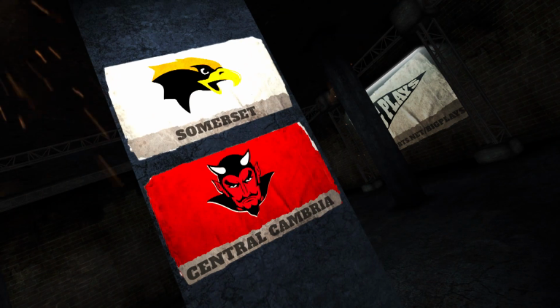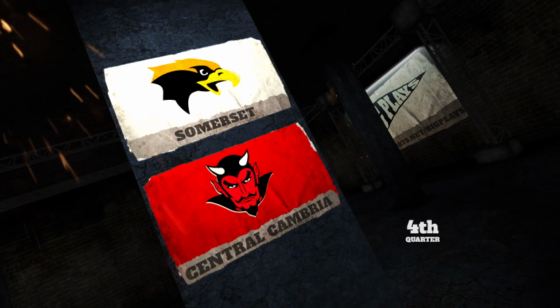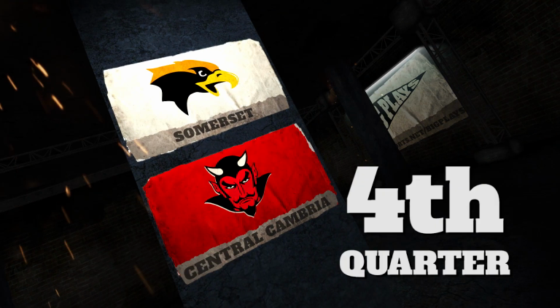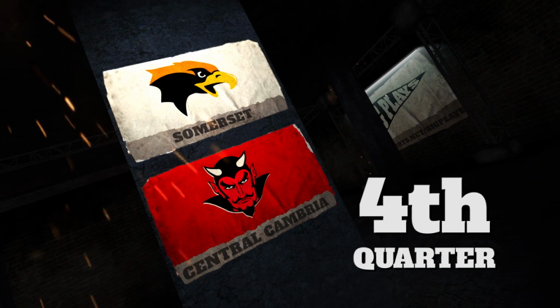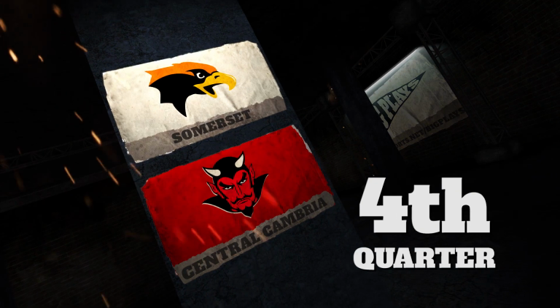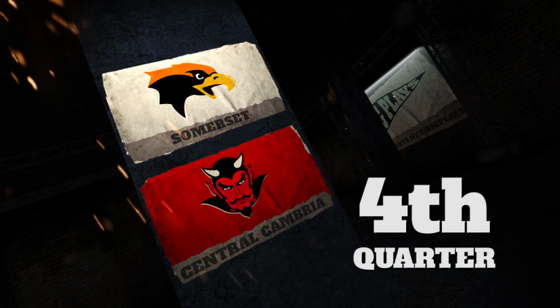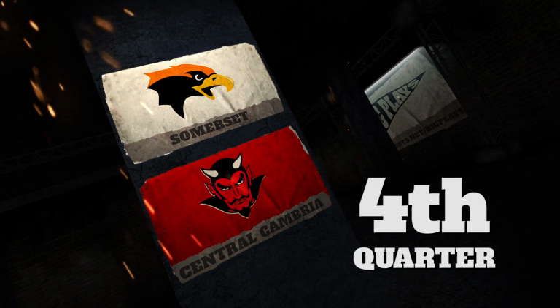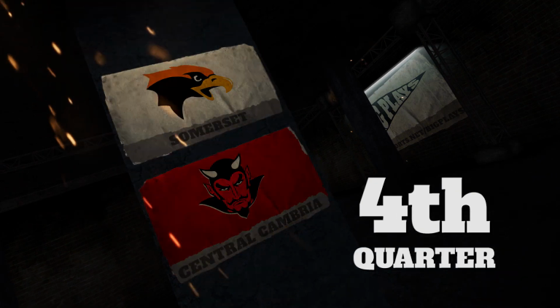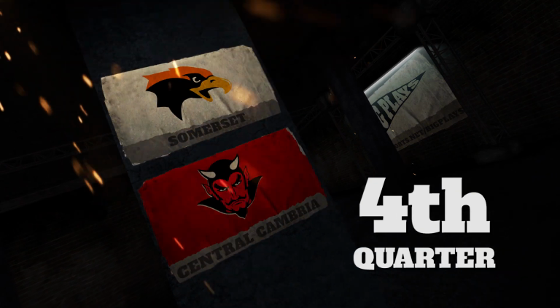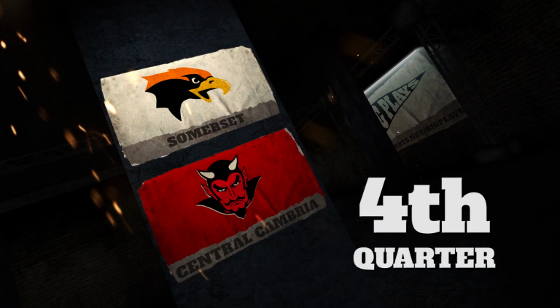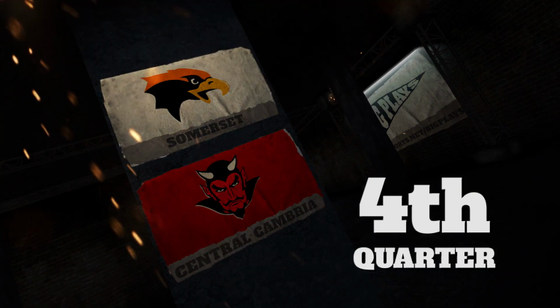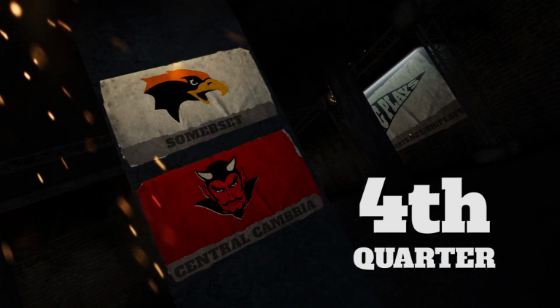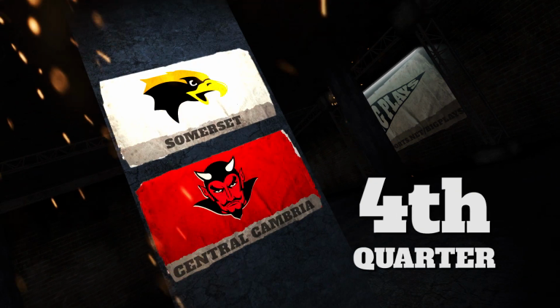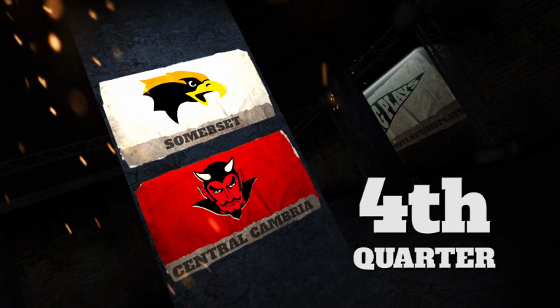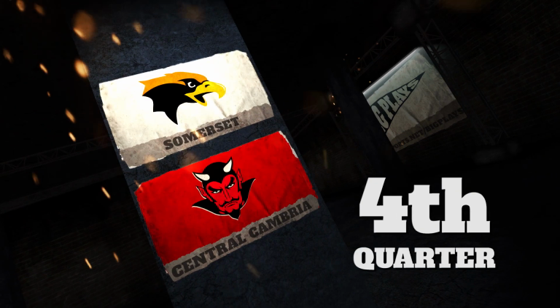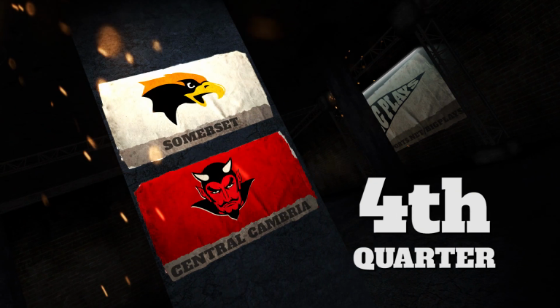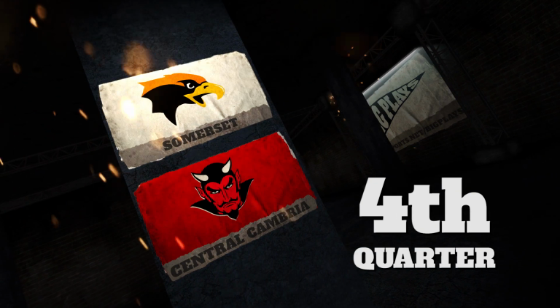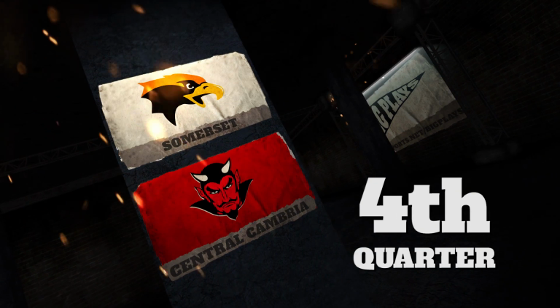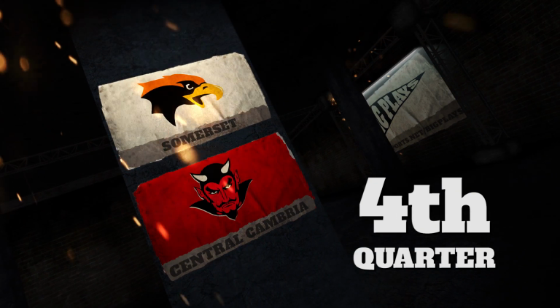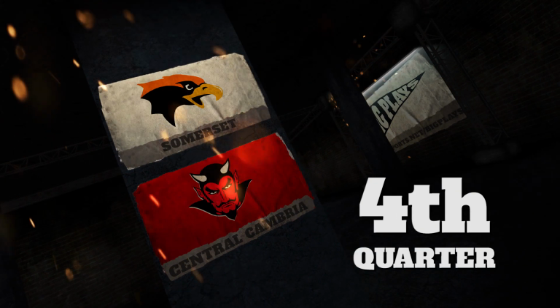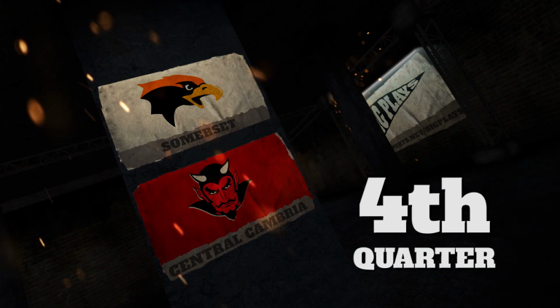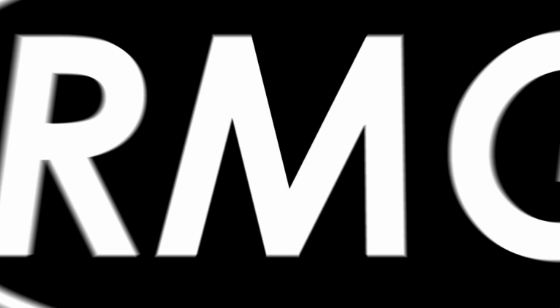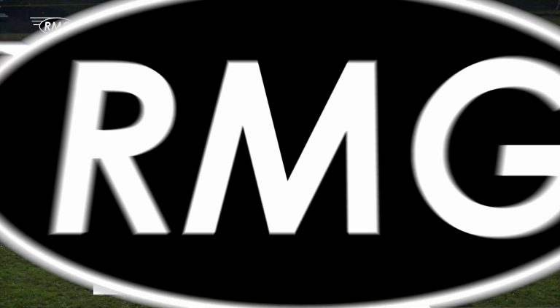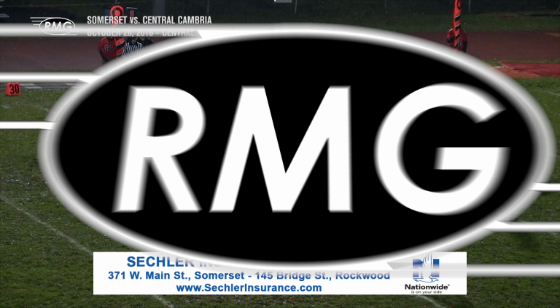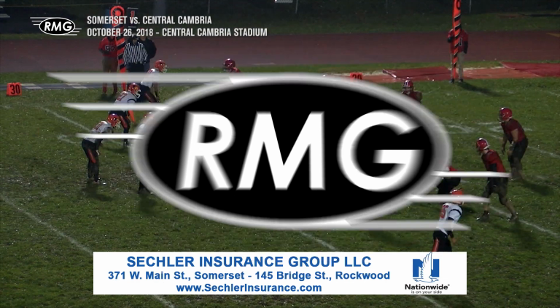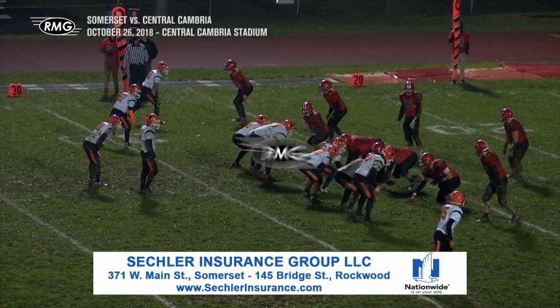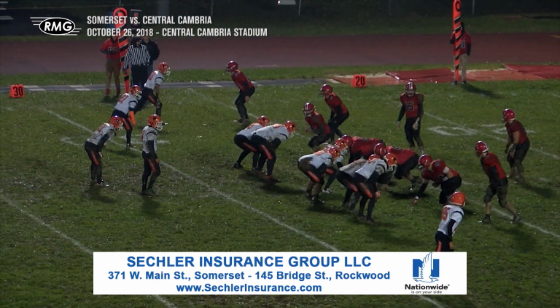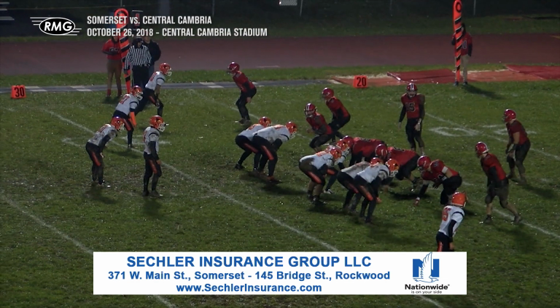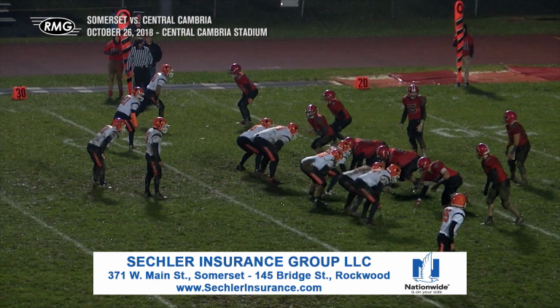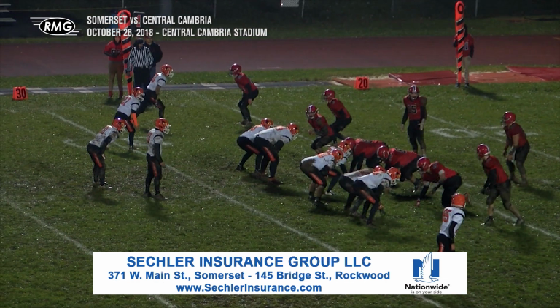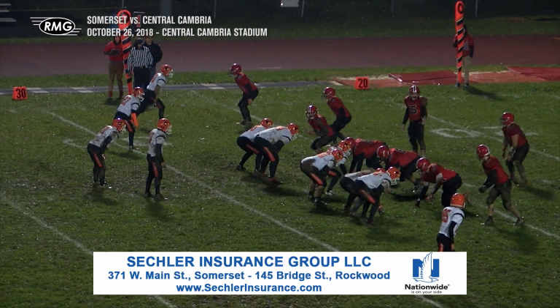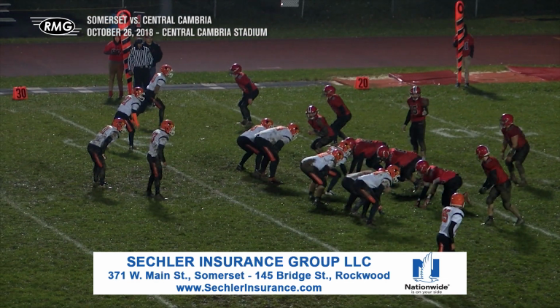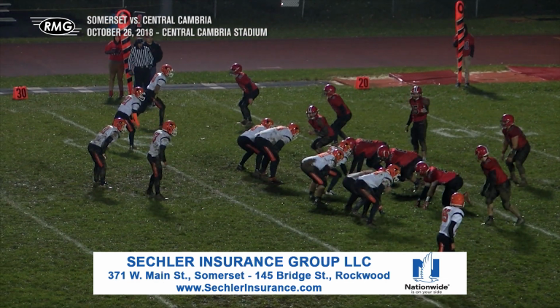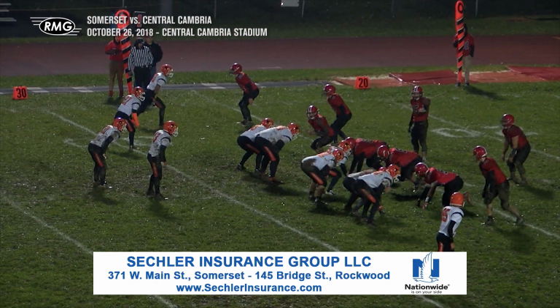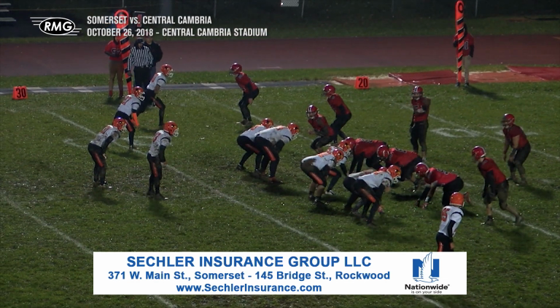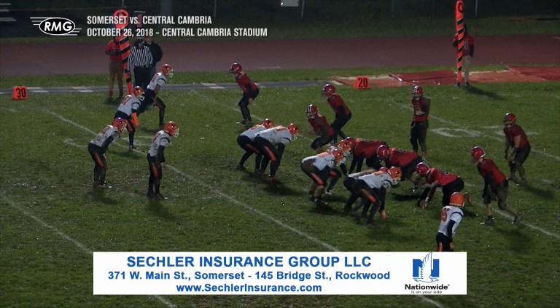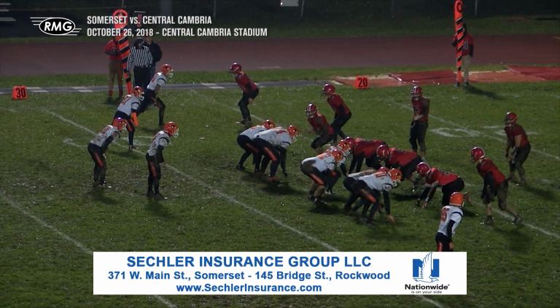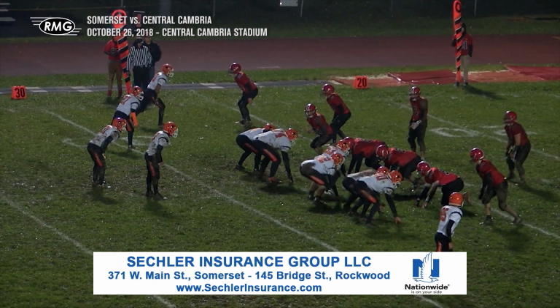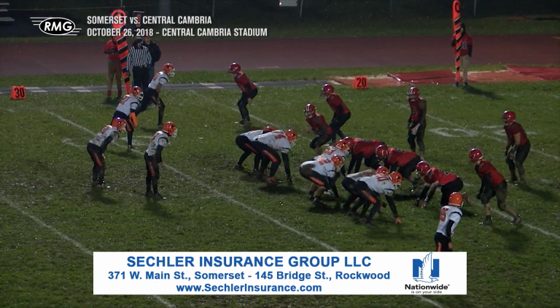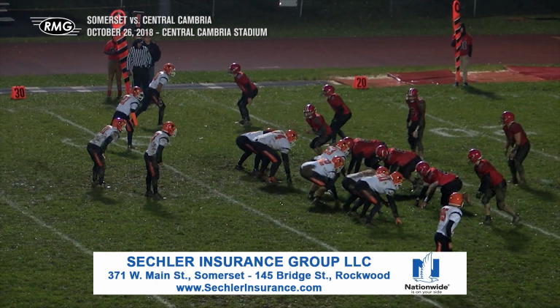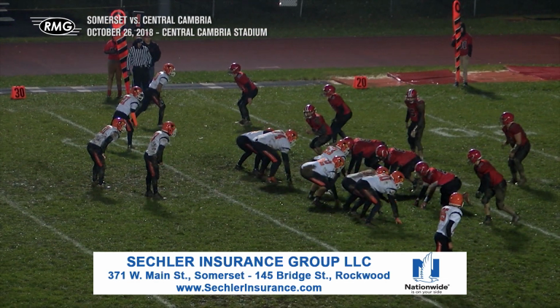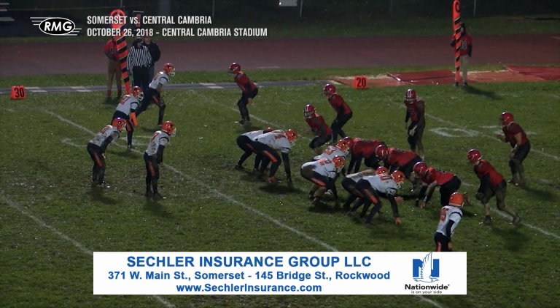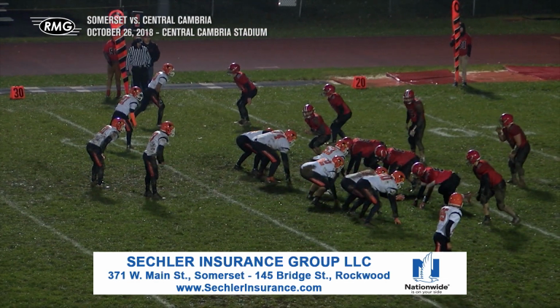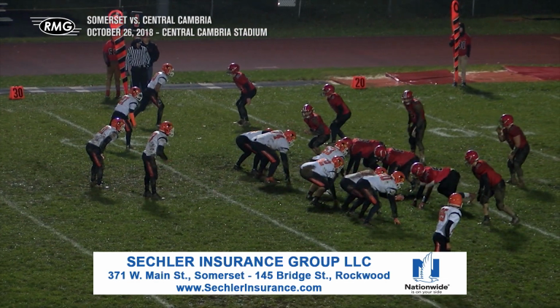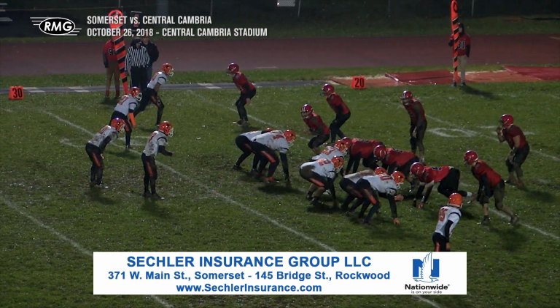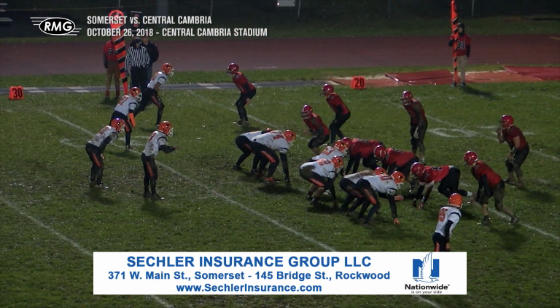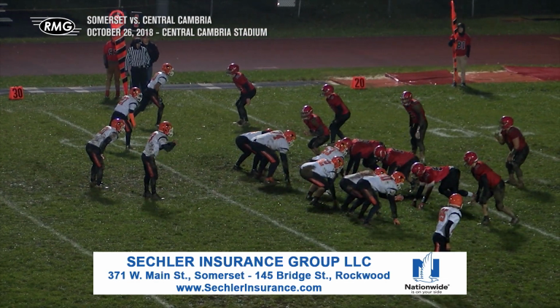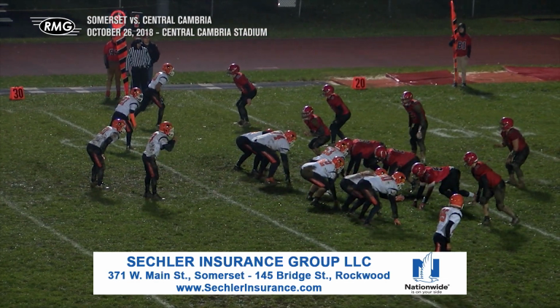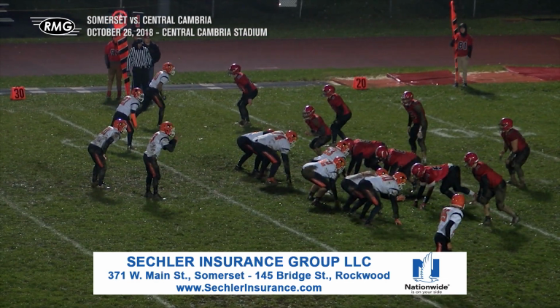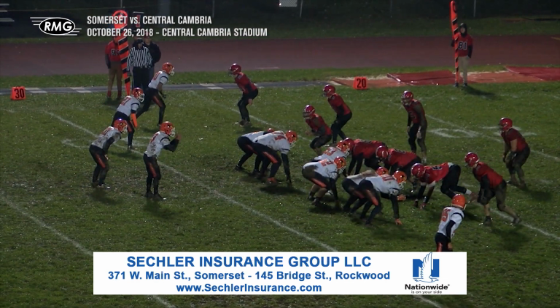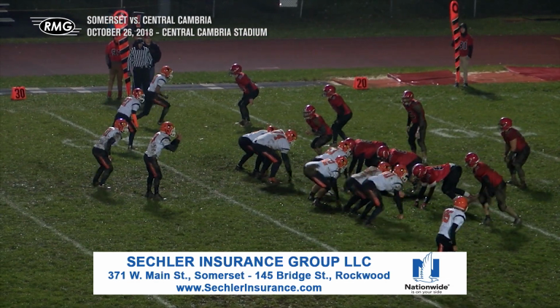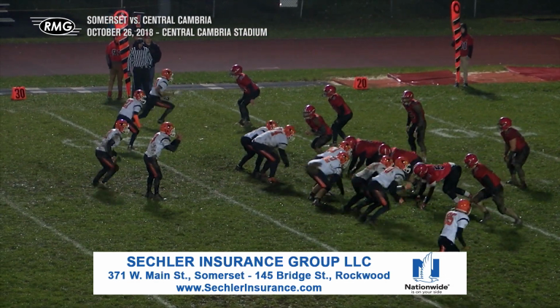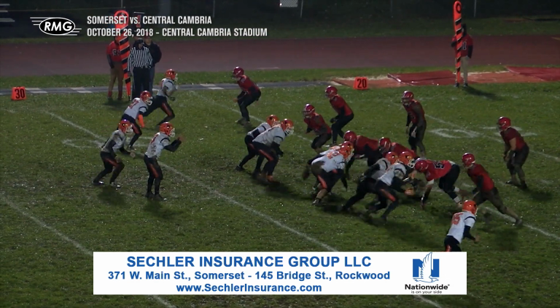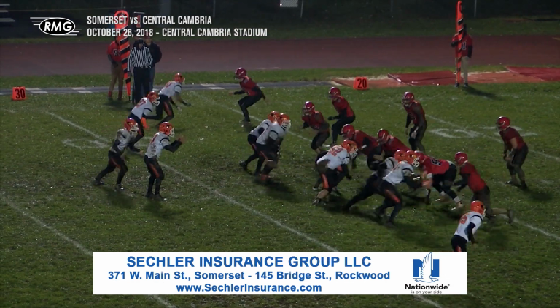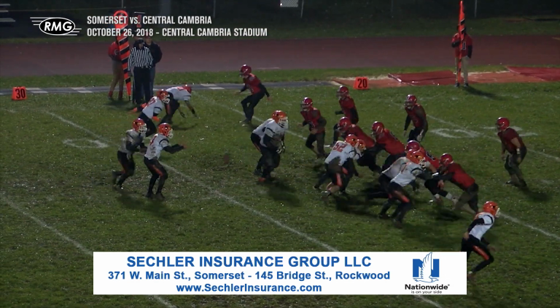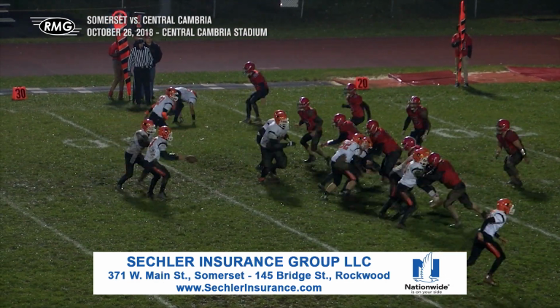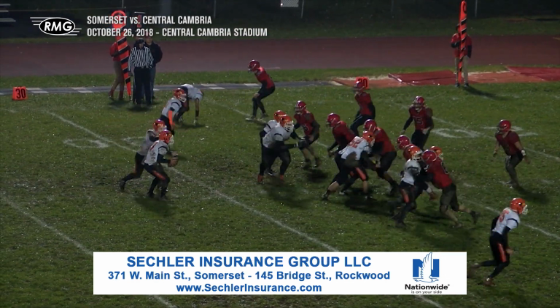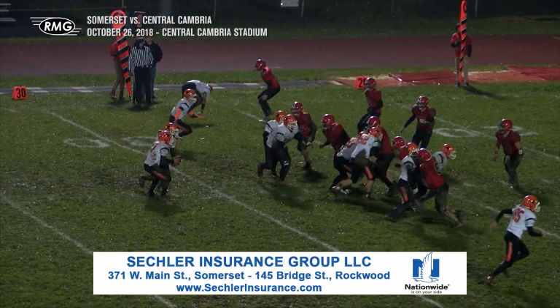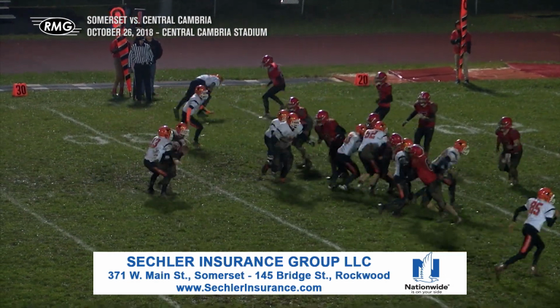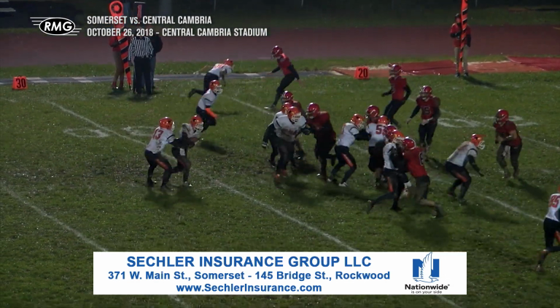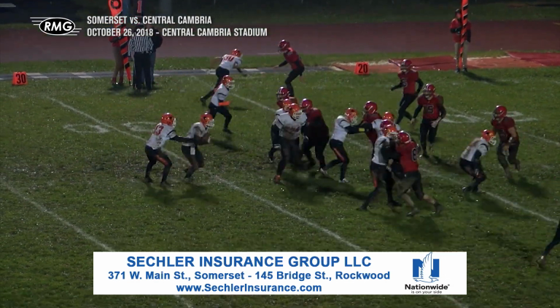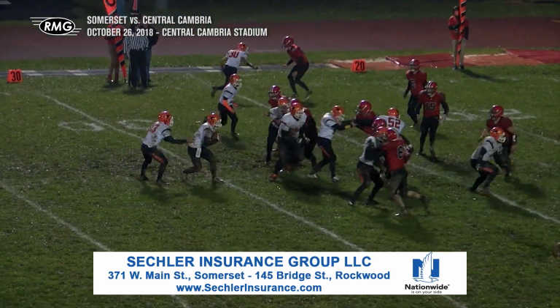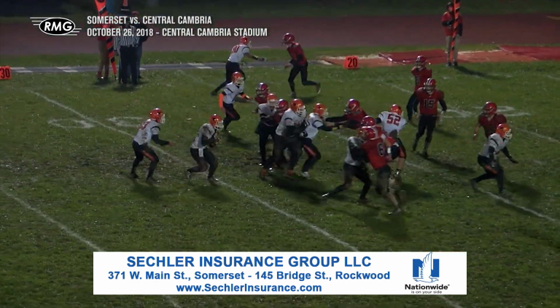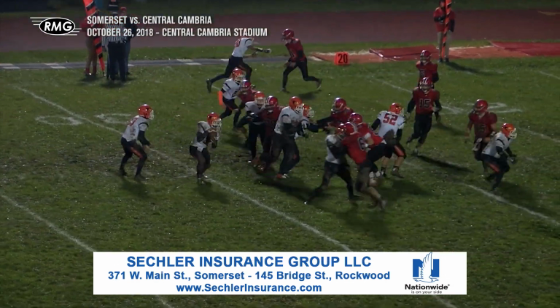Somerset is sniffing the playoffs. All they have to do is just play the remaining parts of this game, and they are in. JV squad still in.